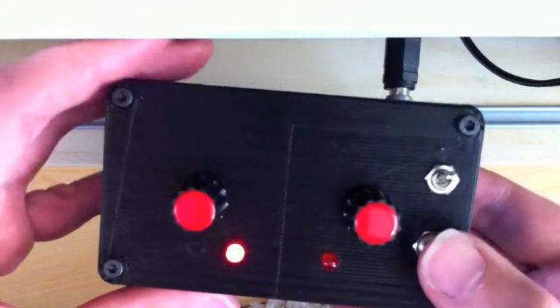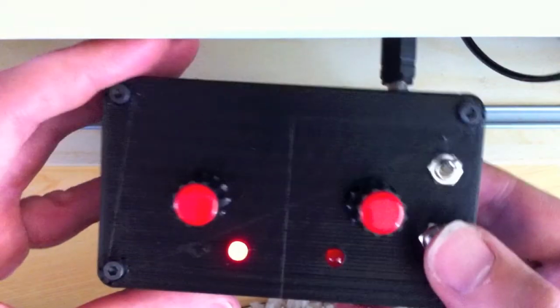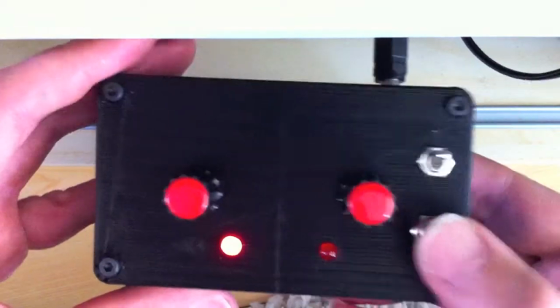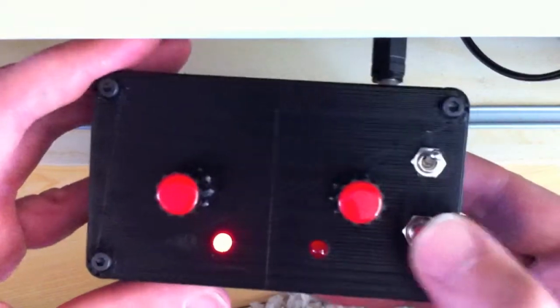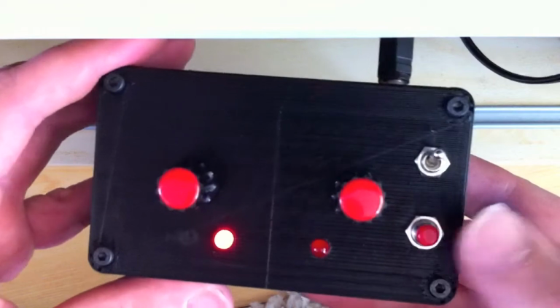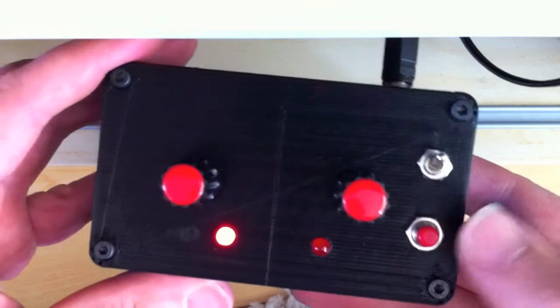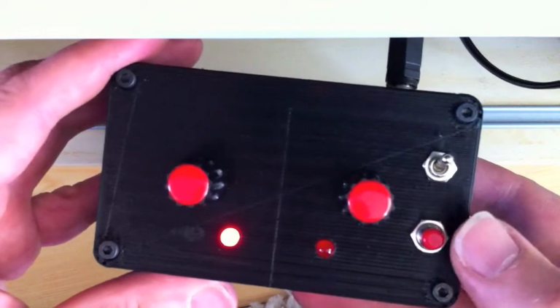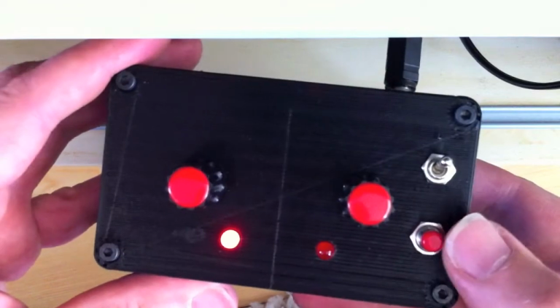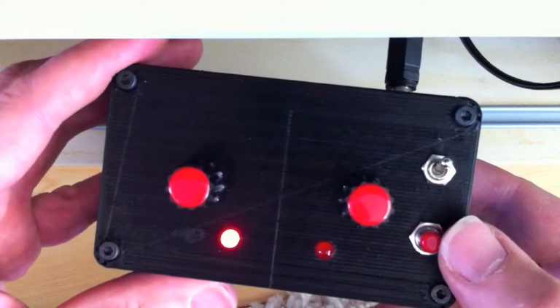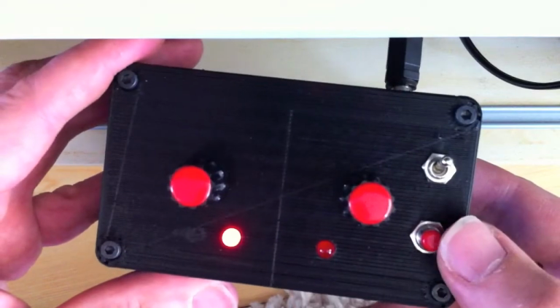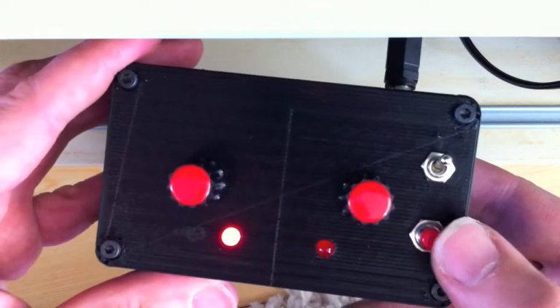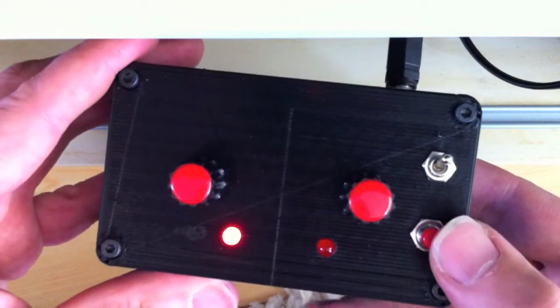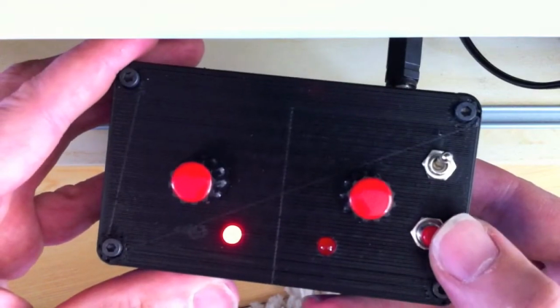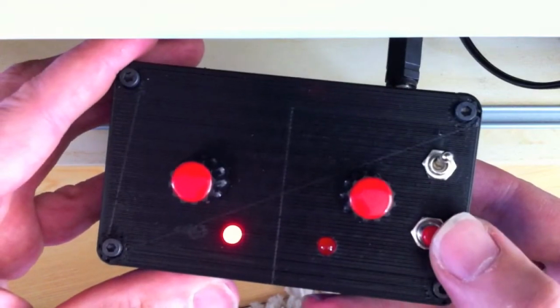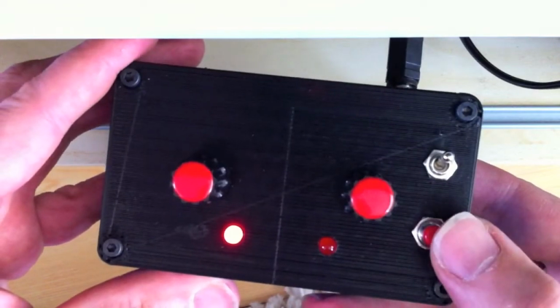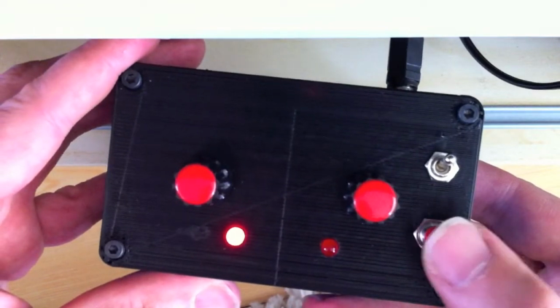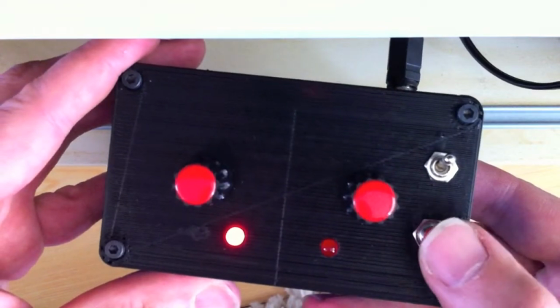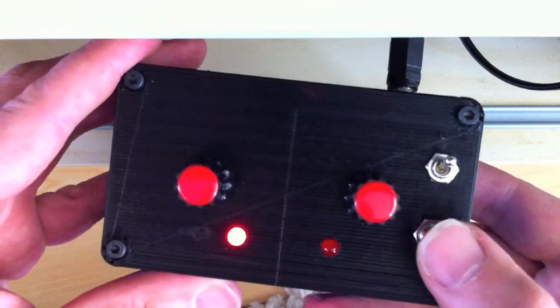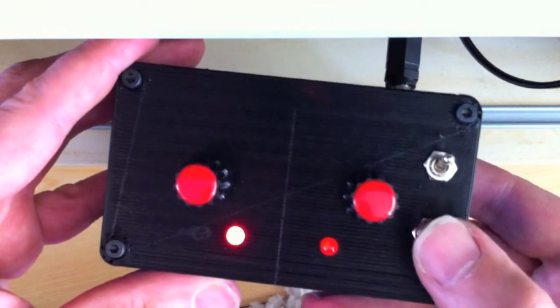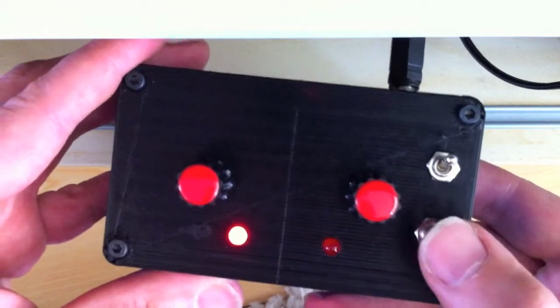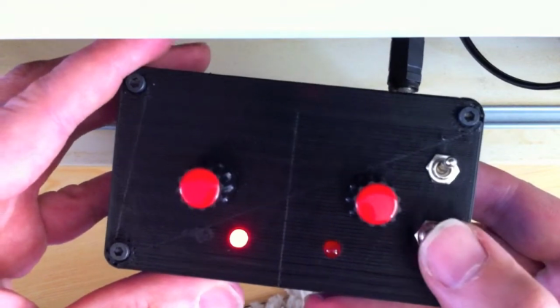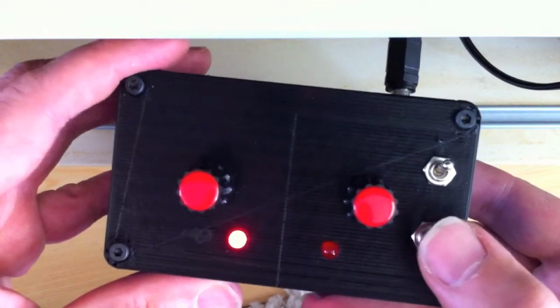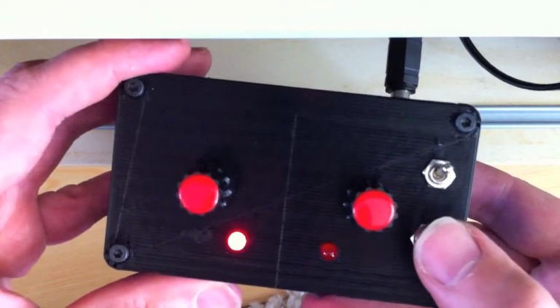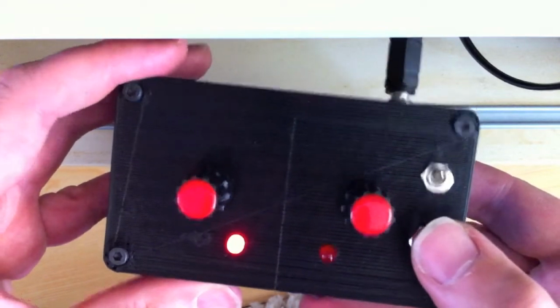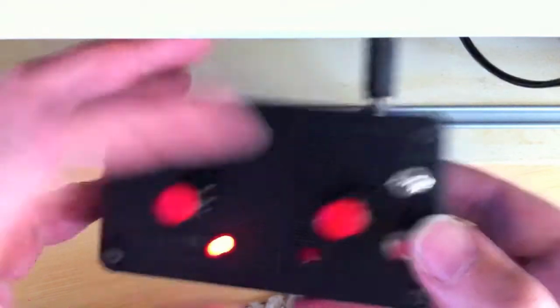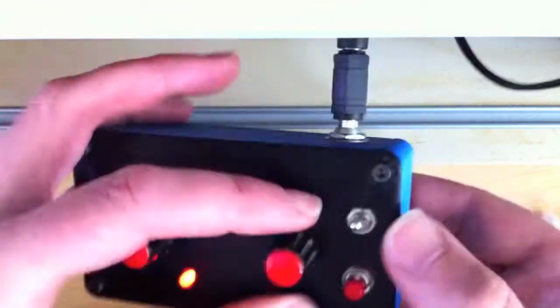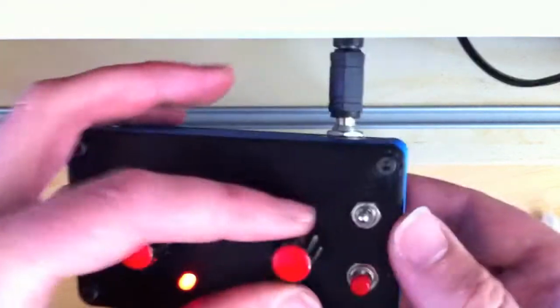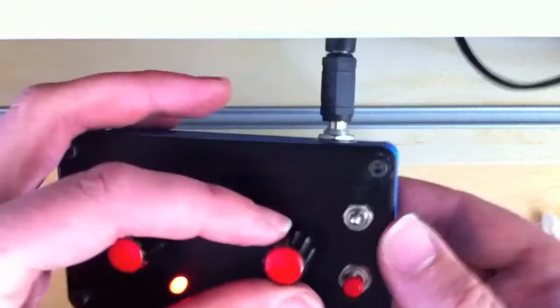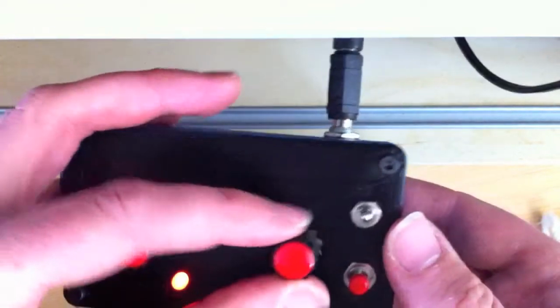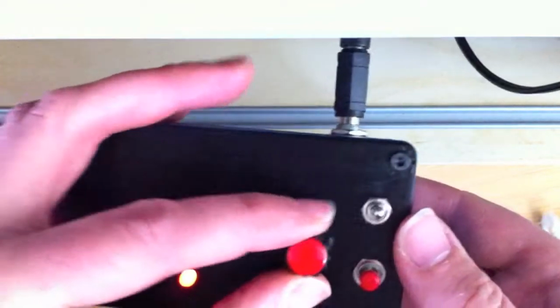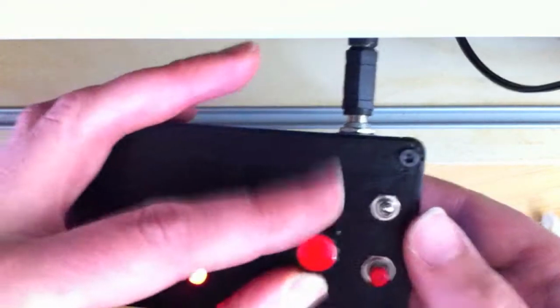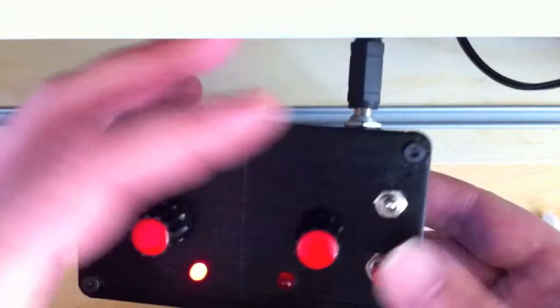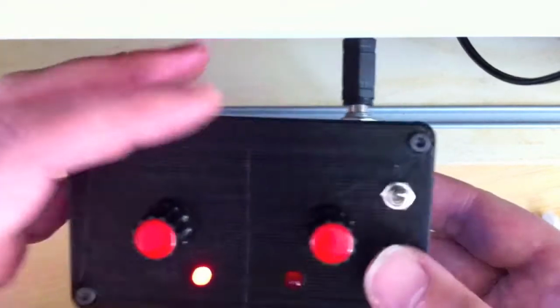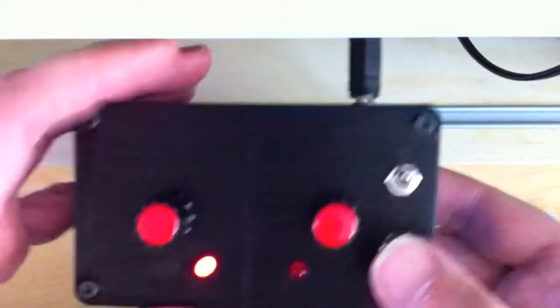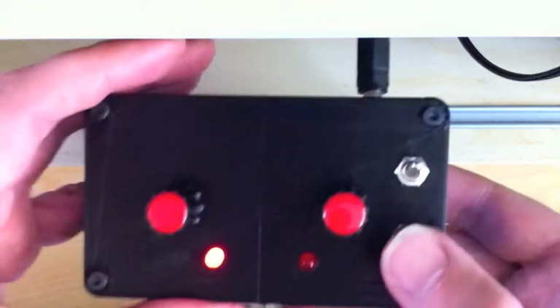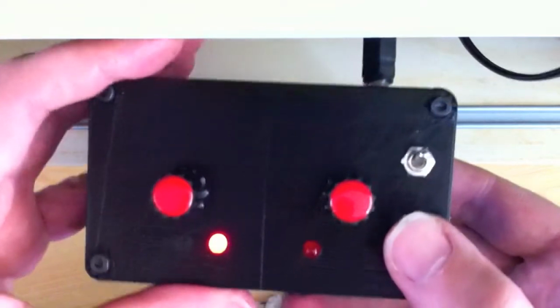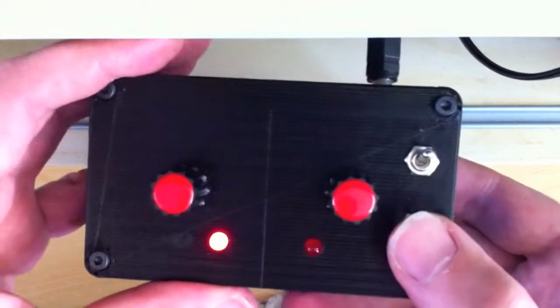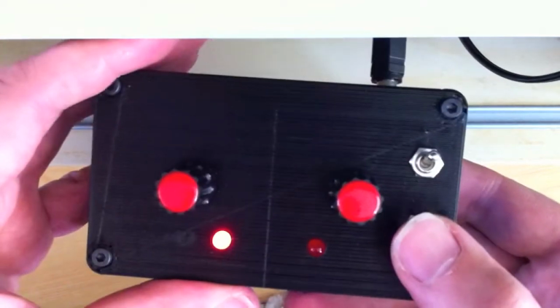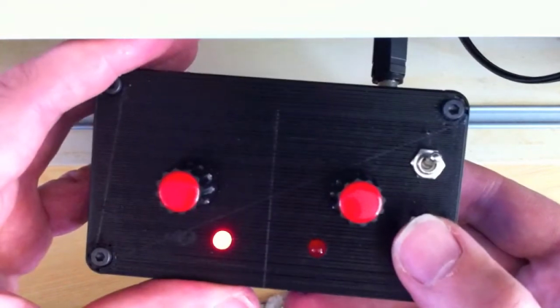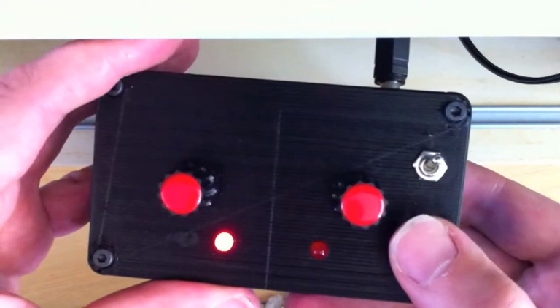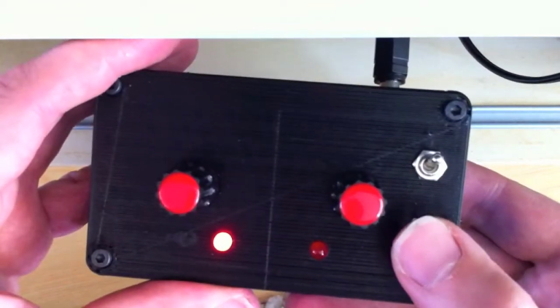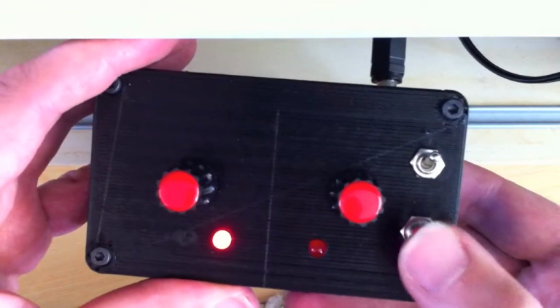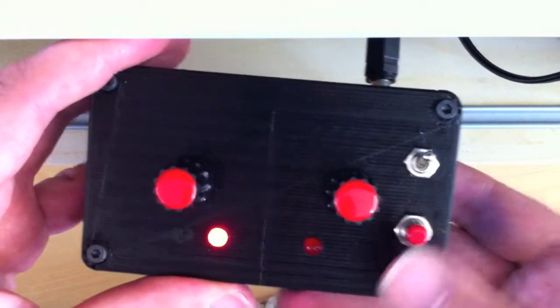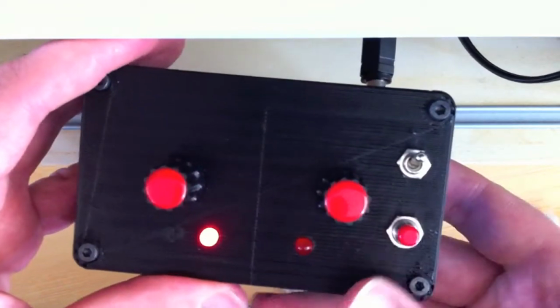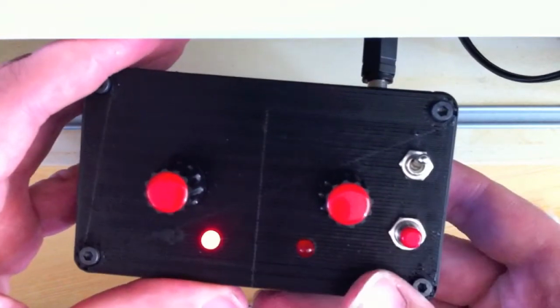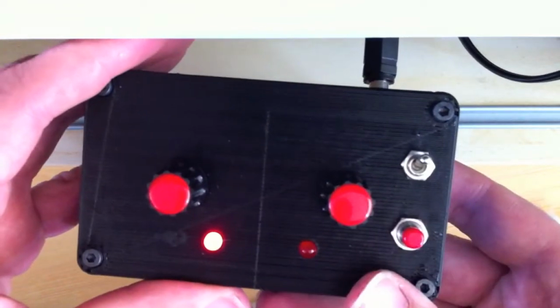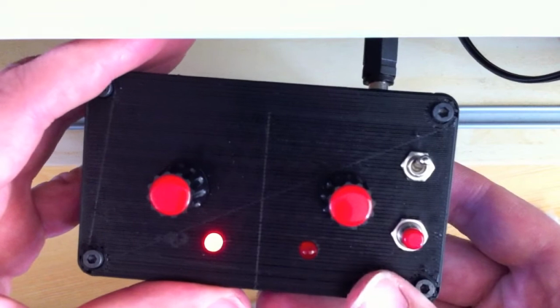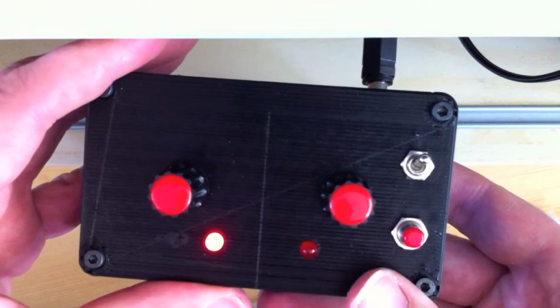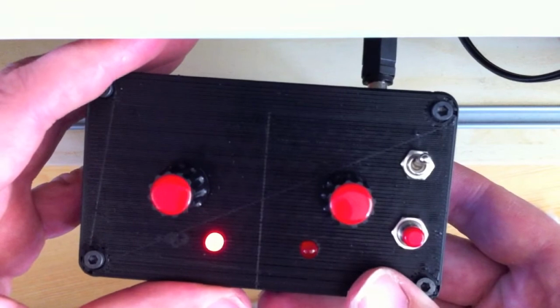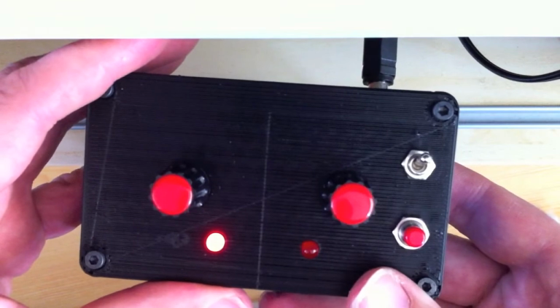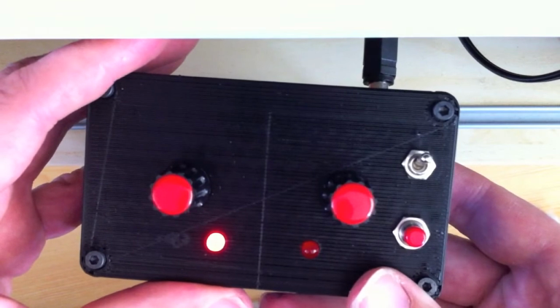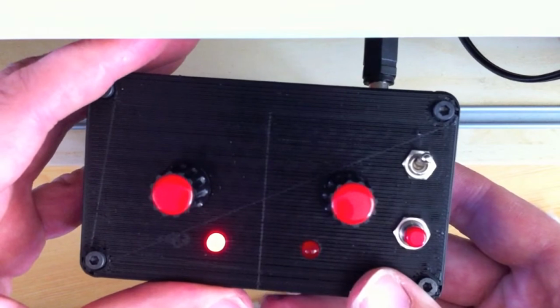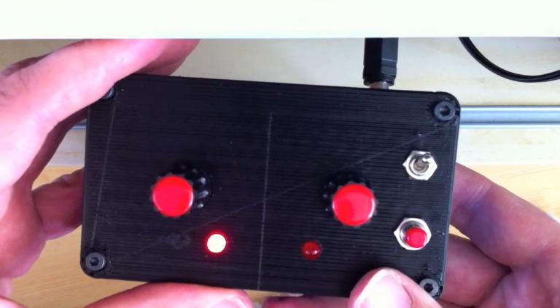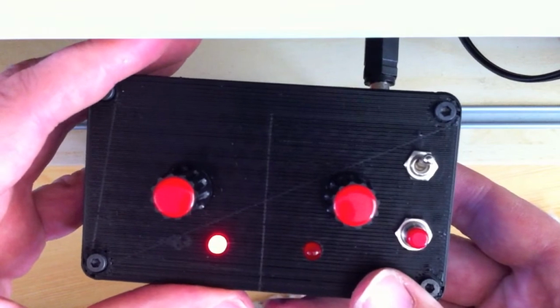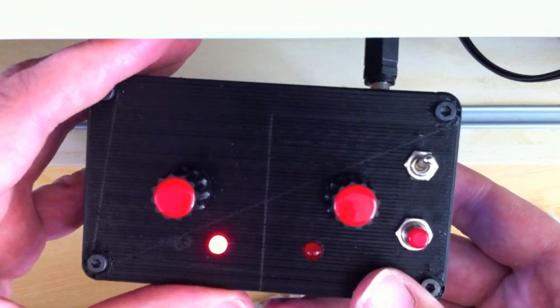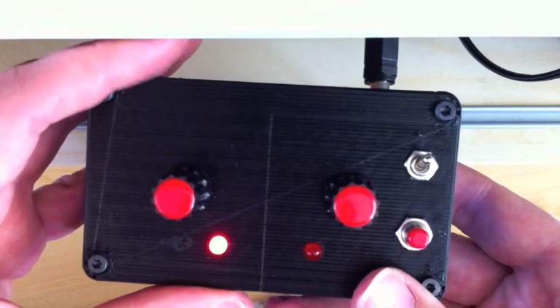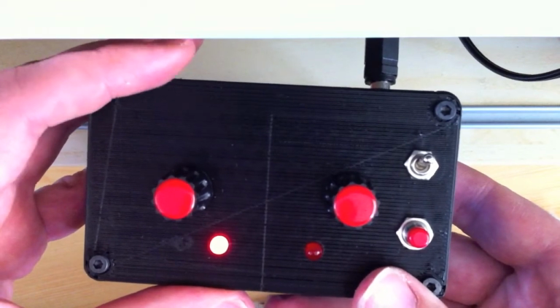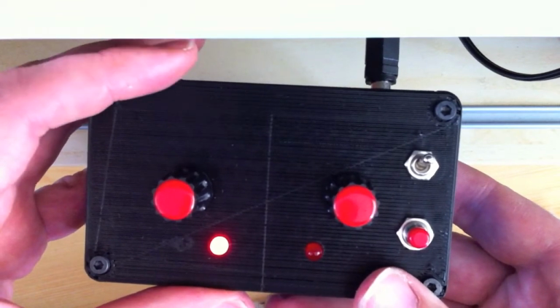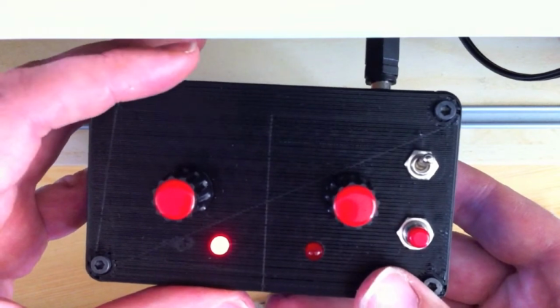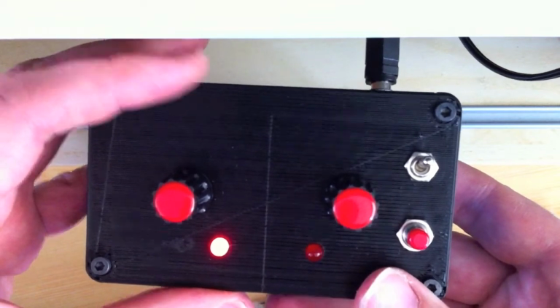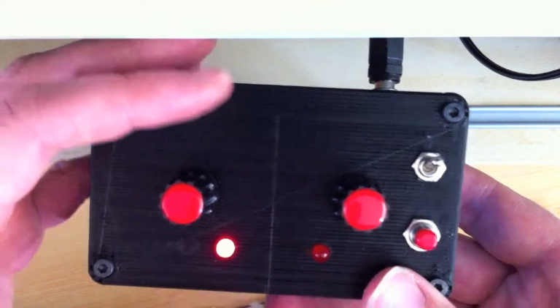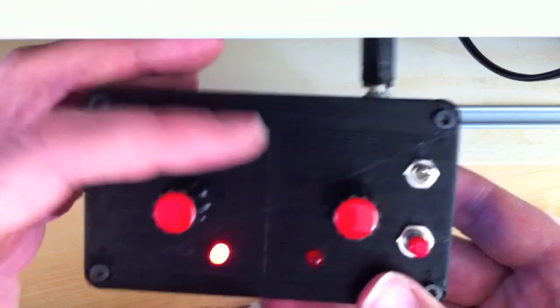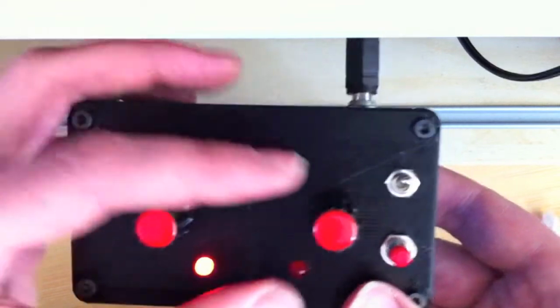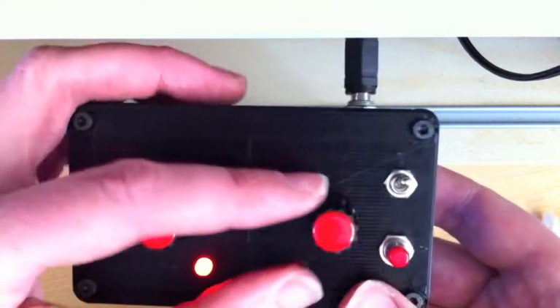Then you start with a simple push of the button and you get a small noise.